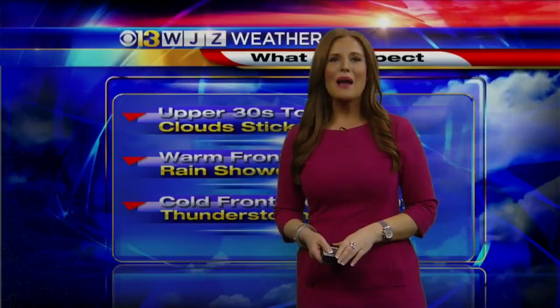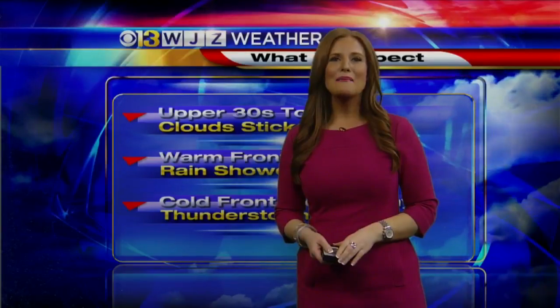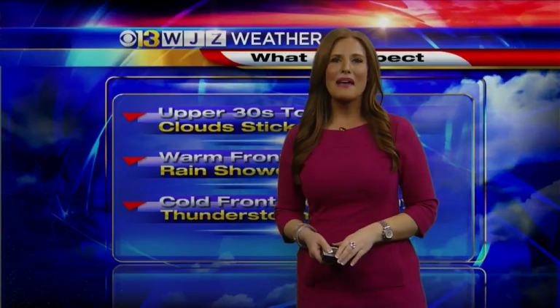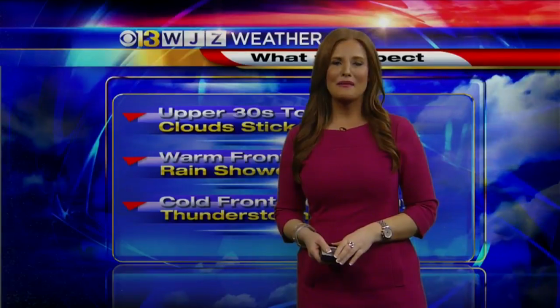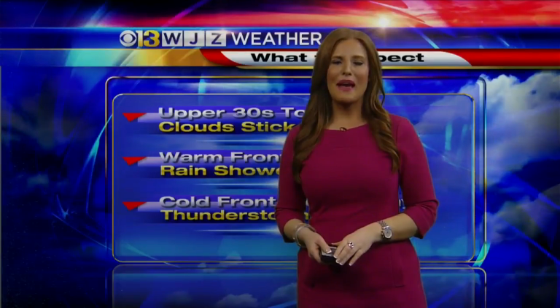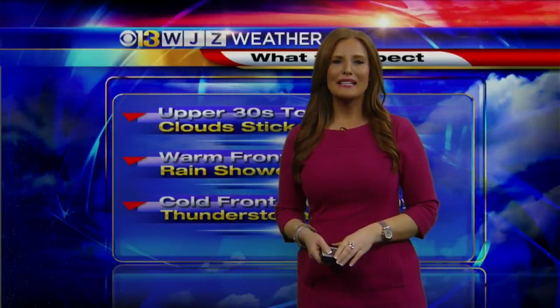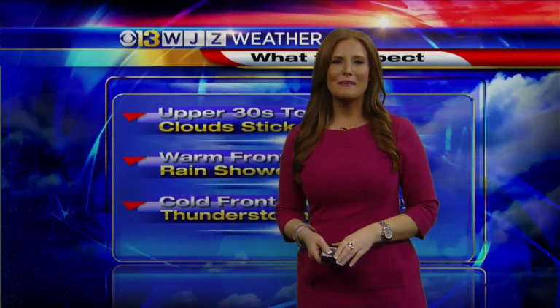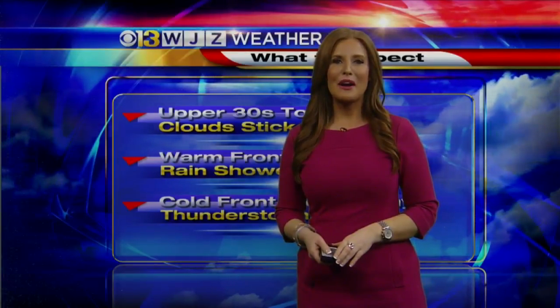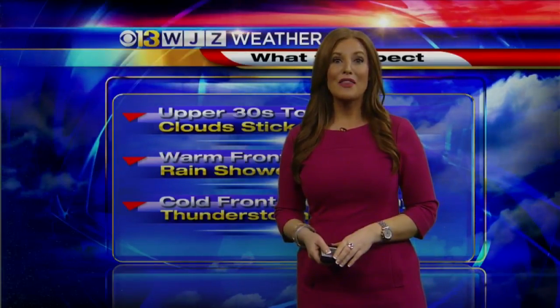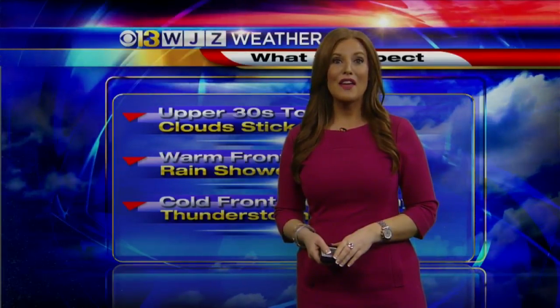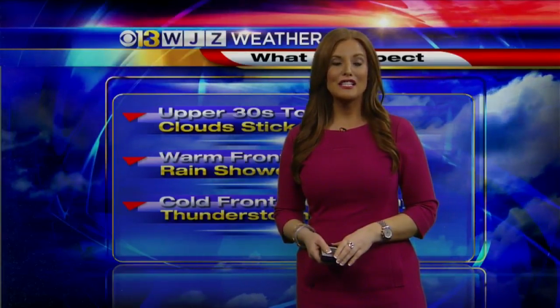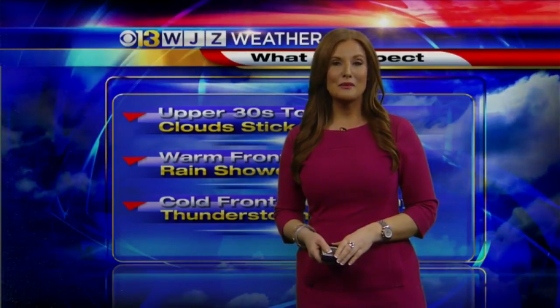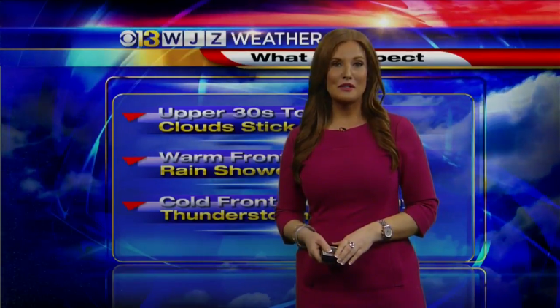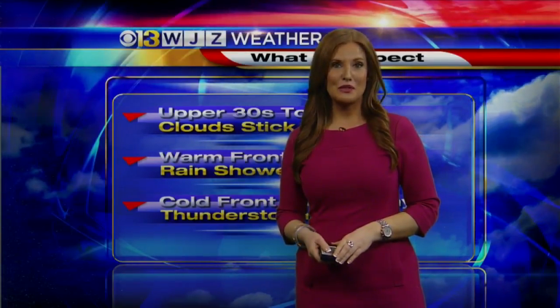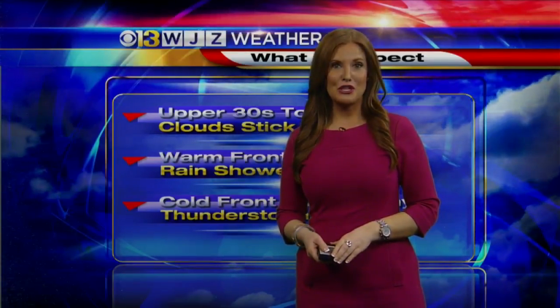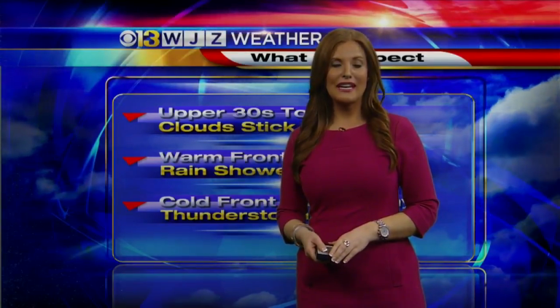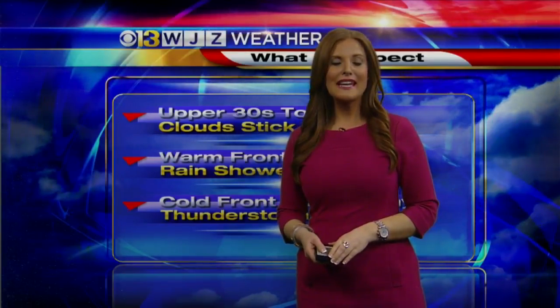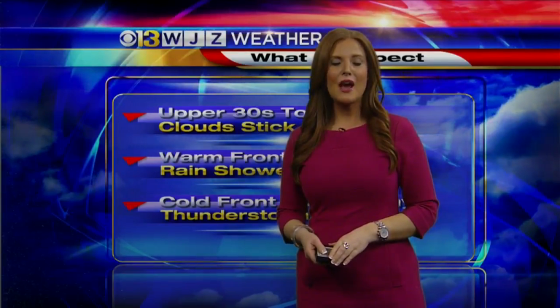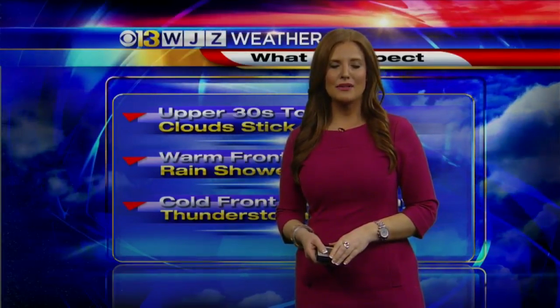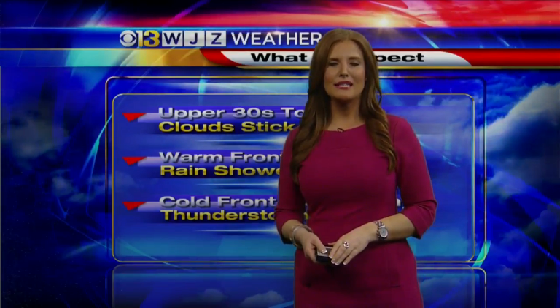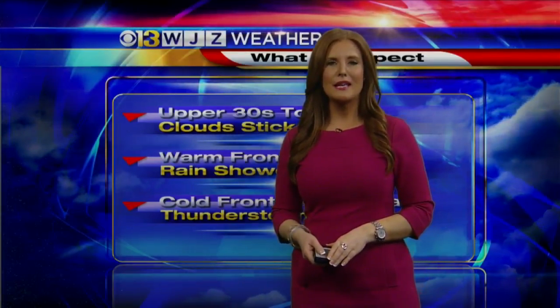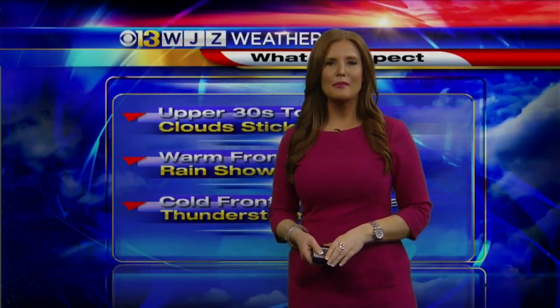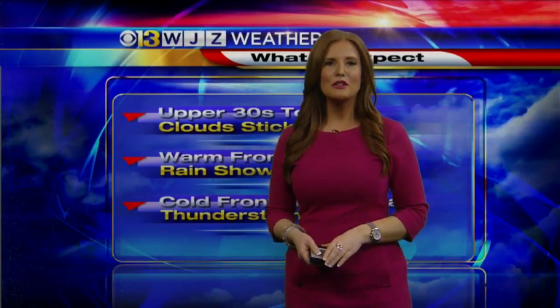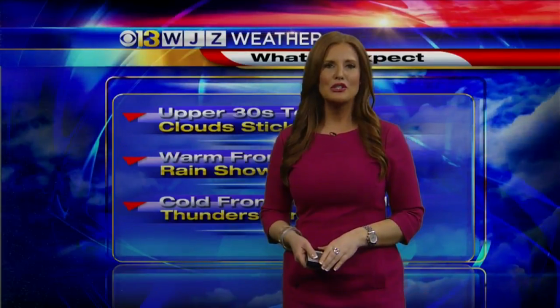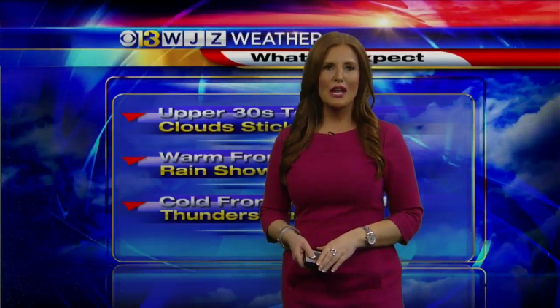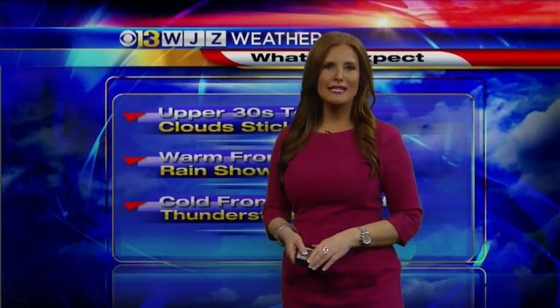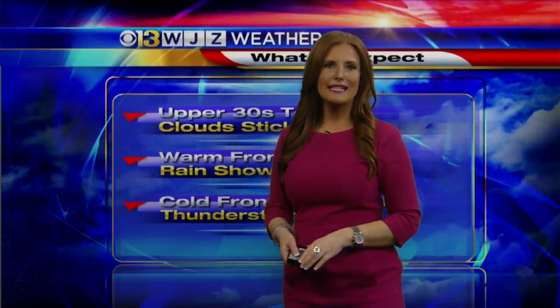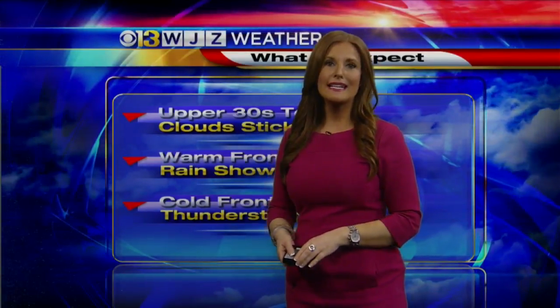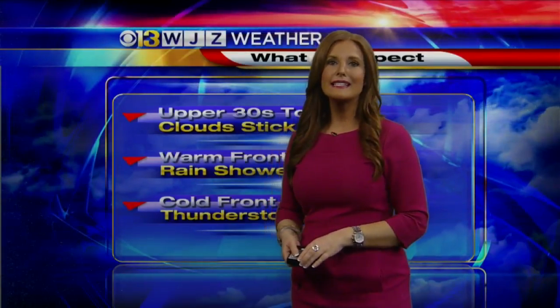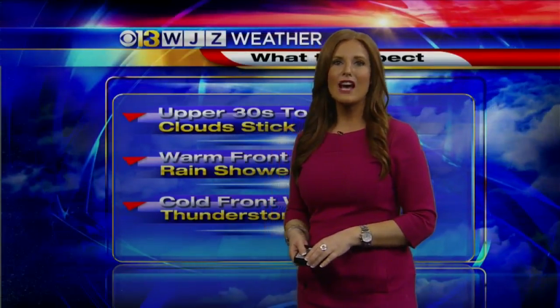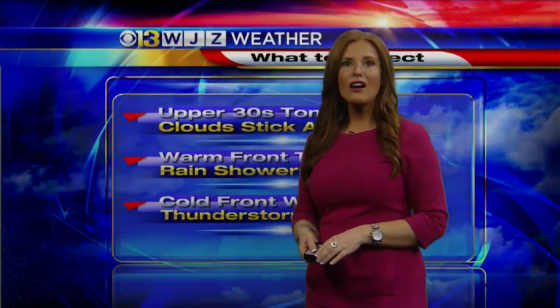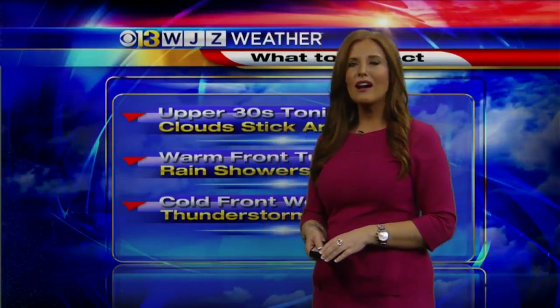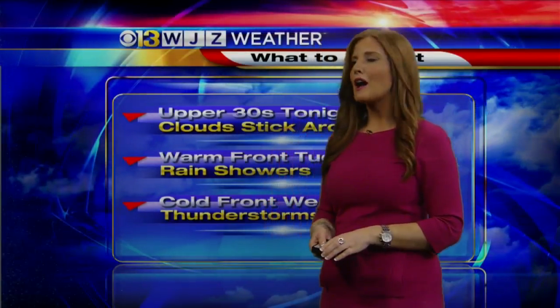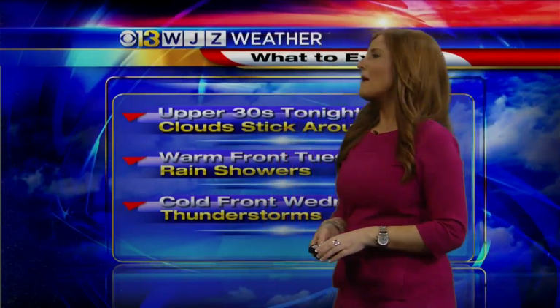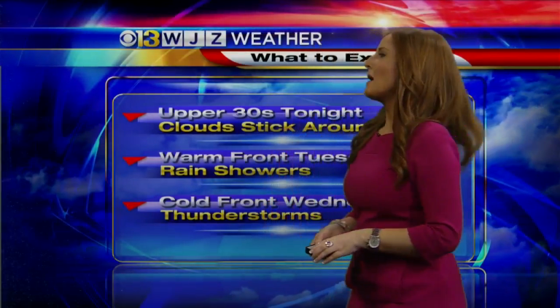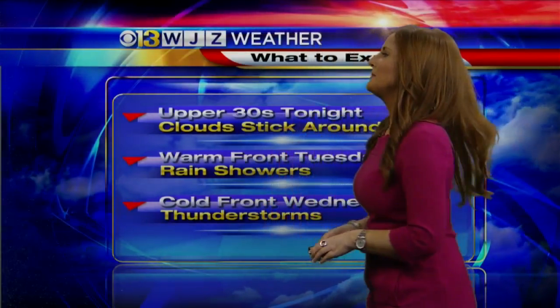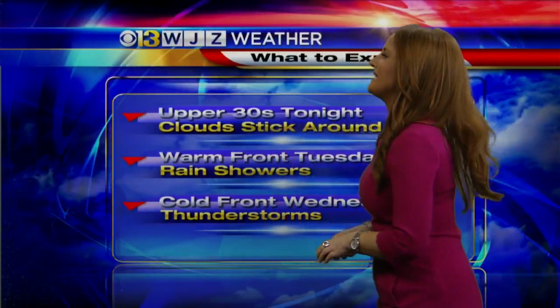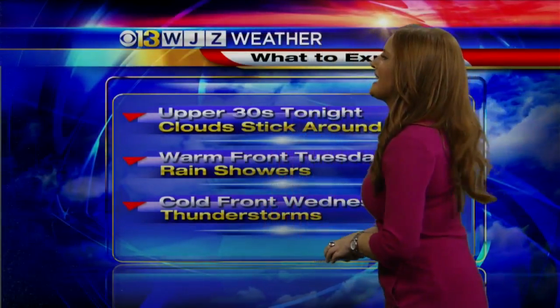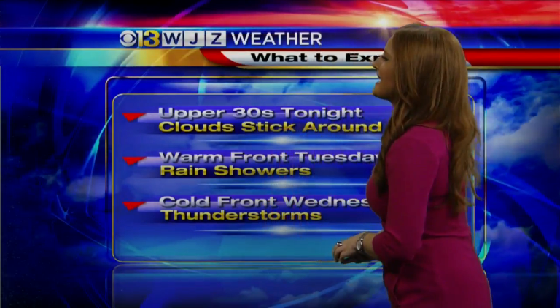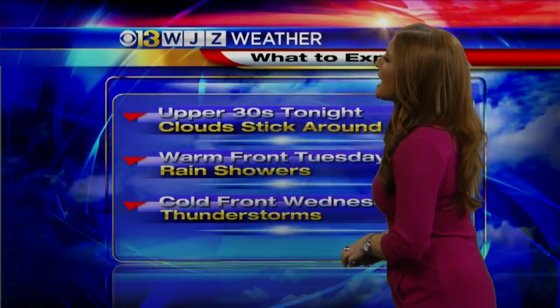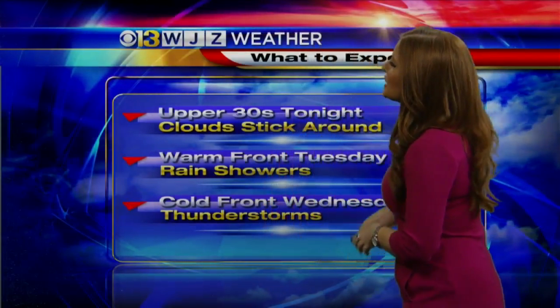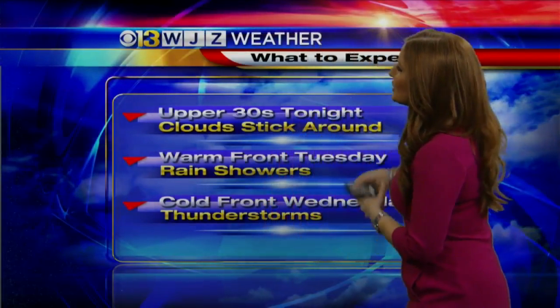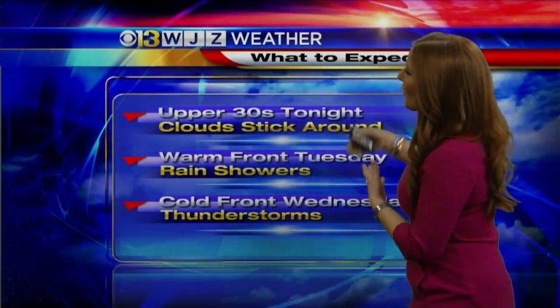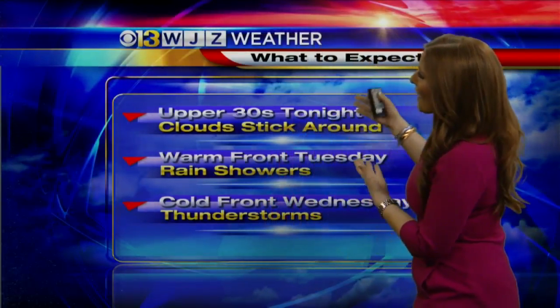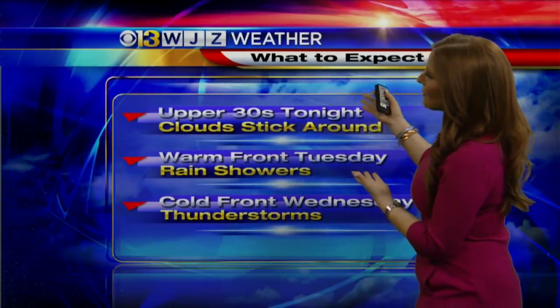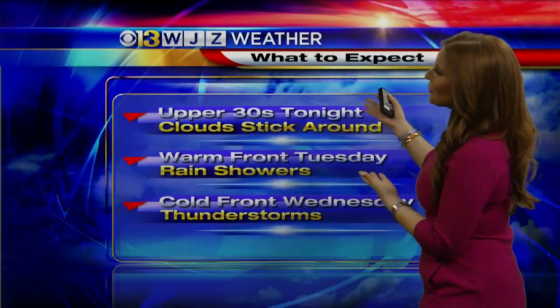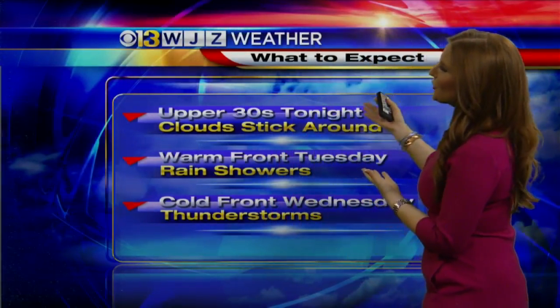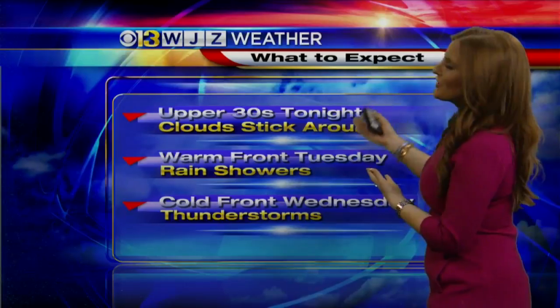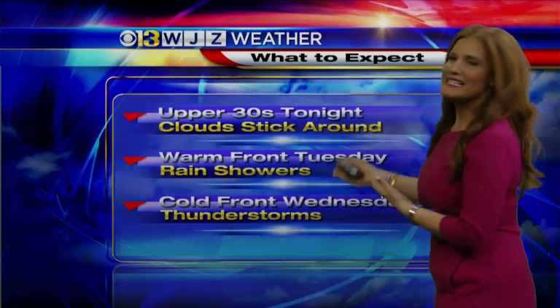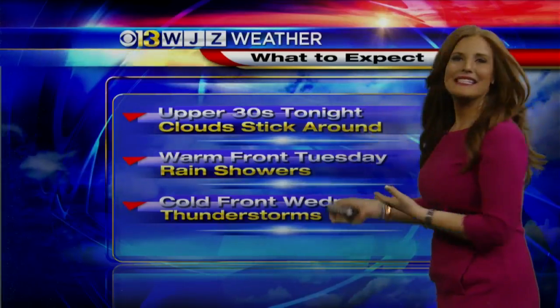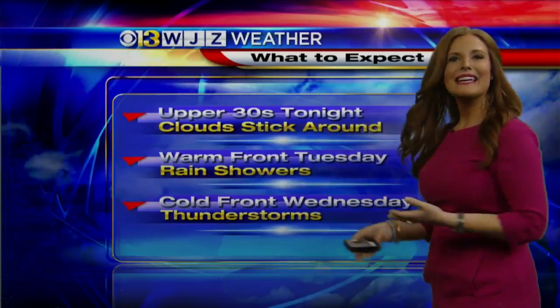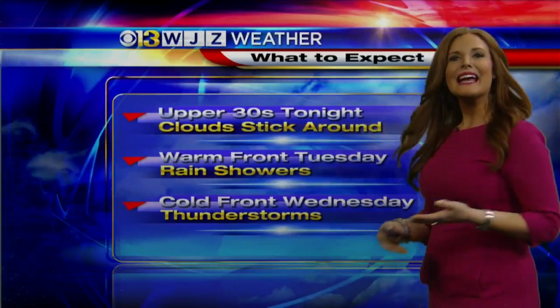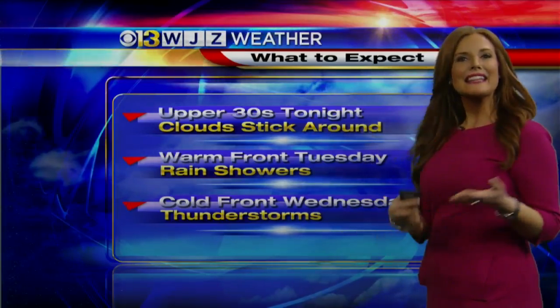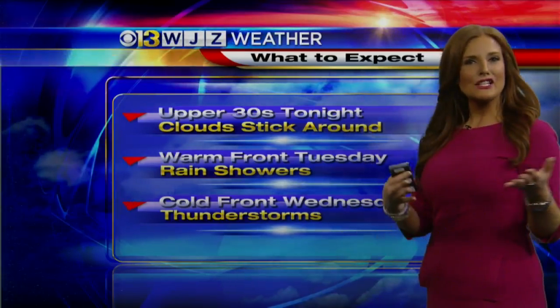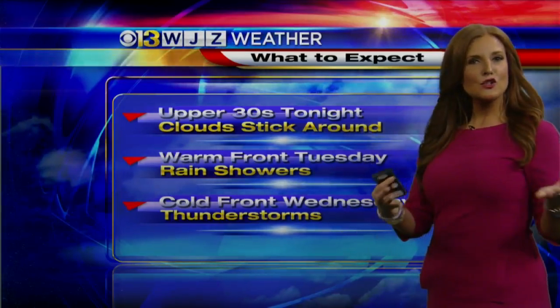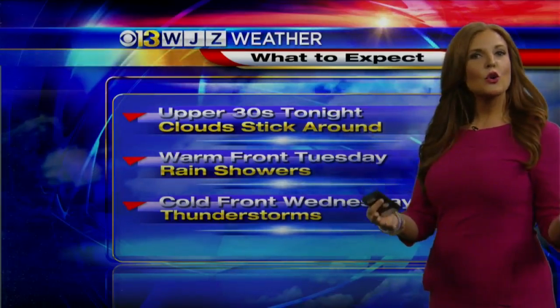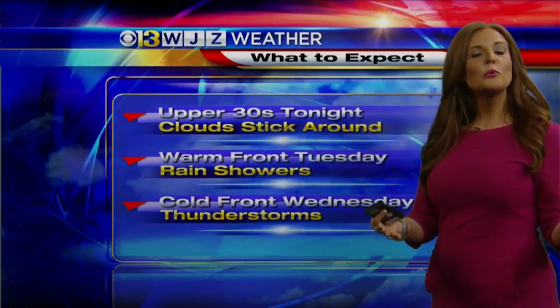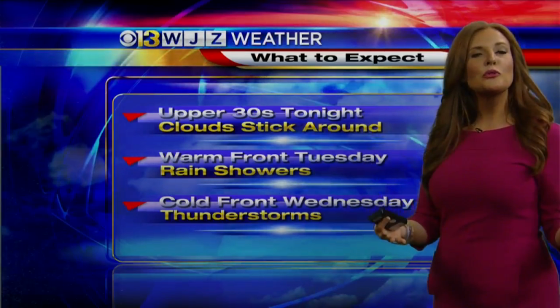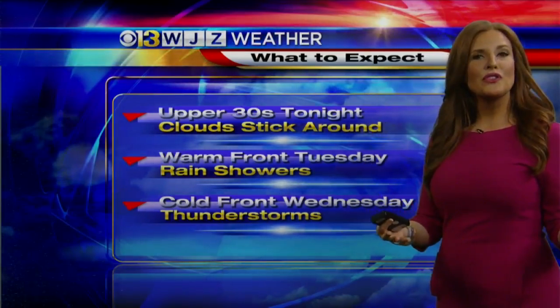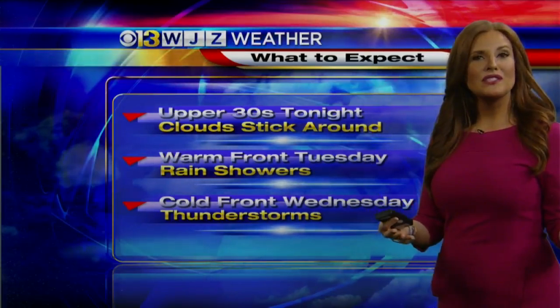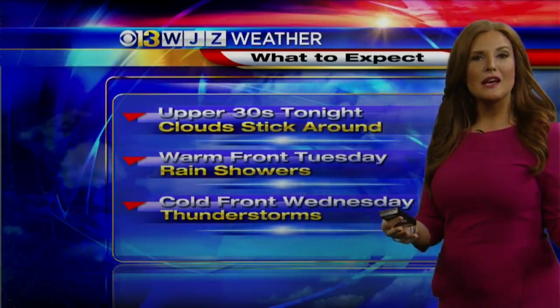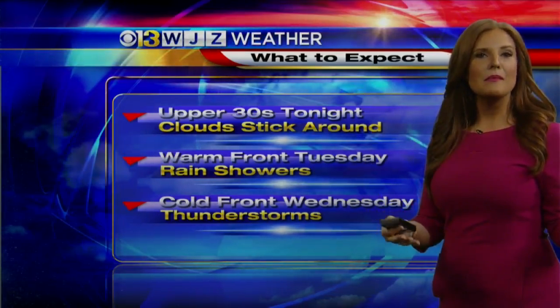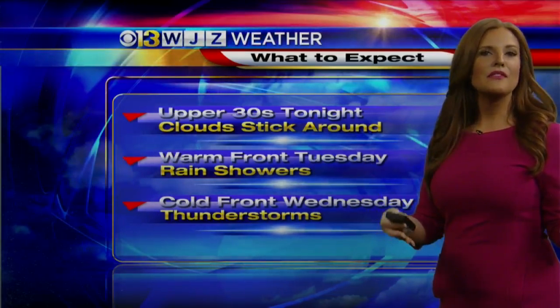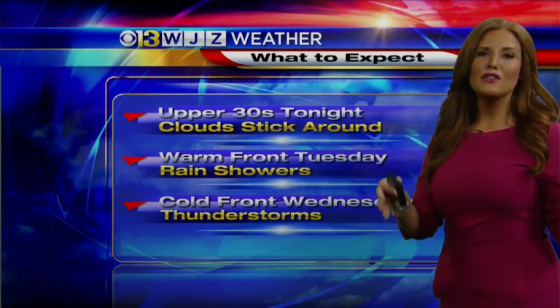I'm Meg McNamara. Thanks so much for checking out this WJZ.com update. Upper 30s tonight — that's normal for this time of year.